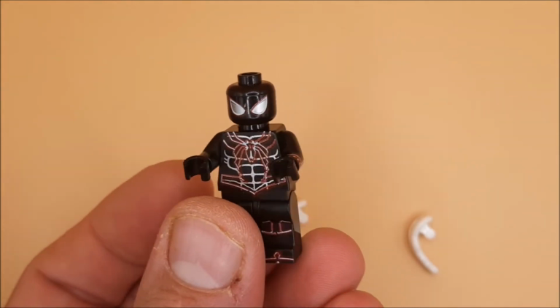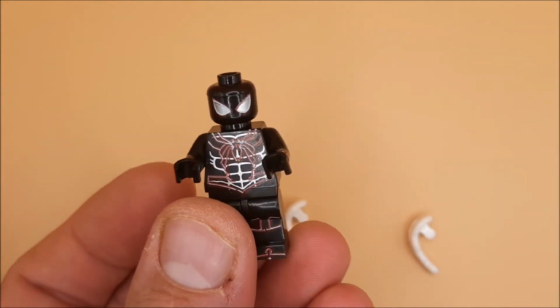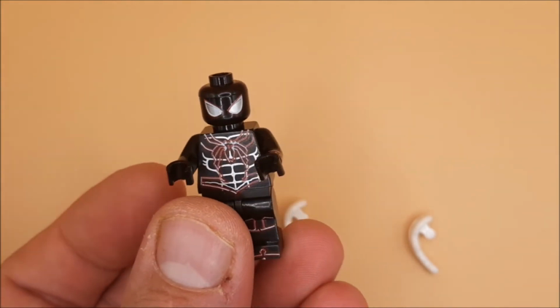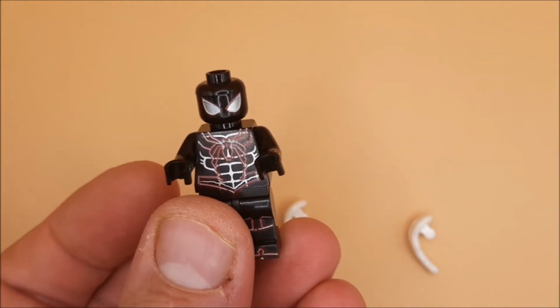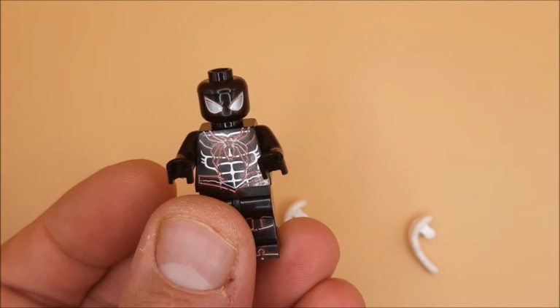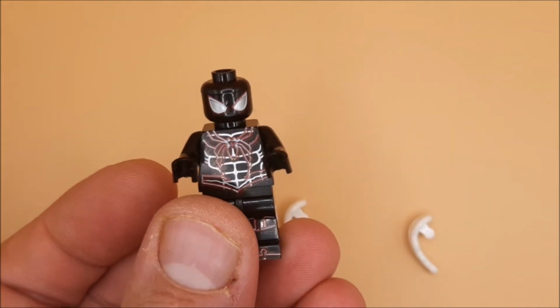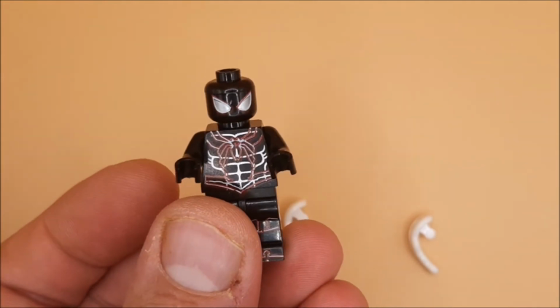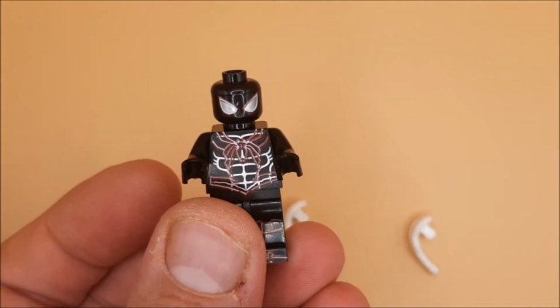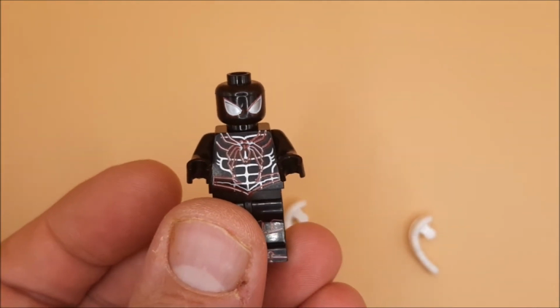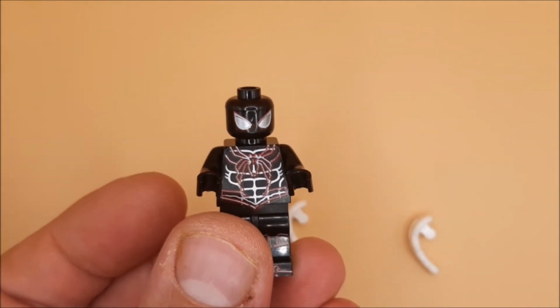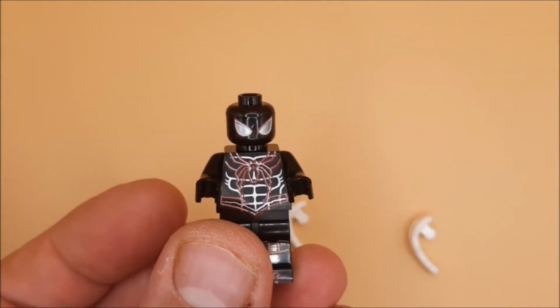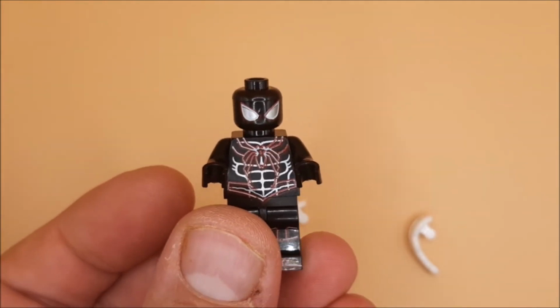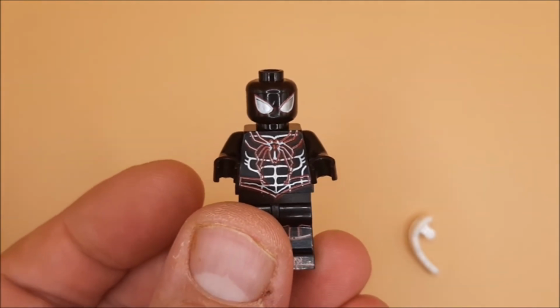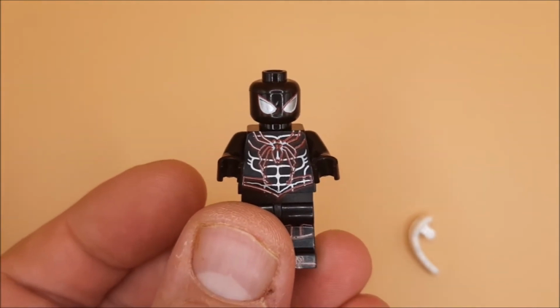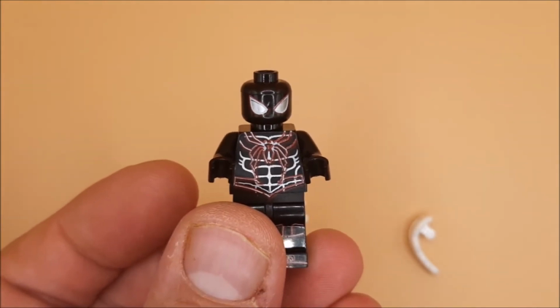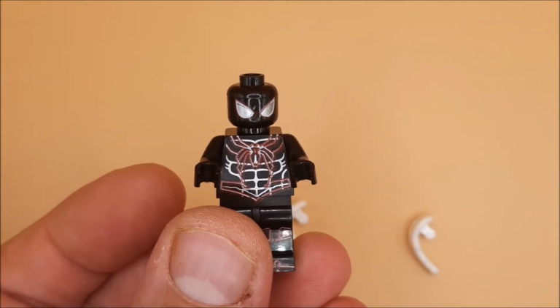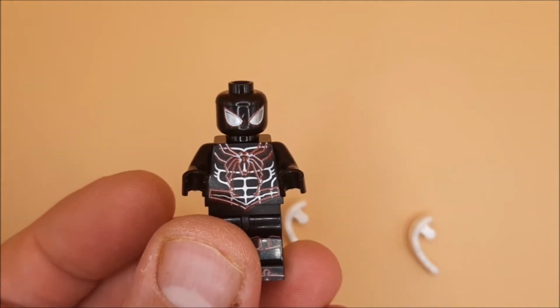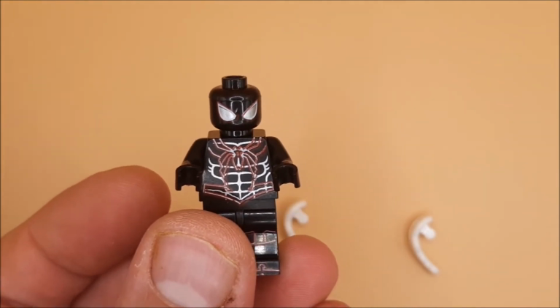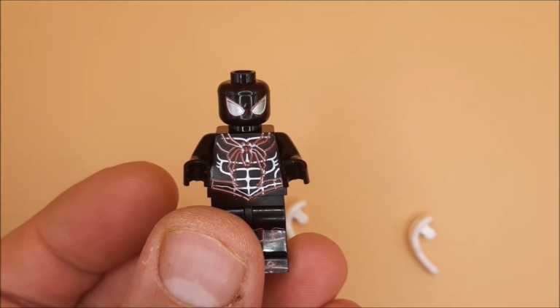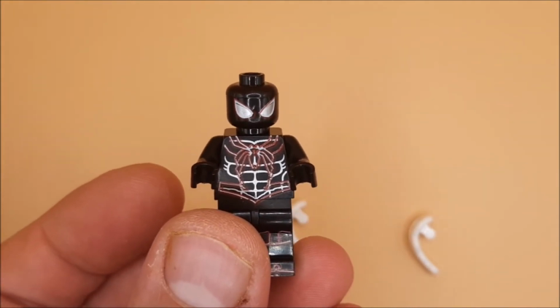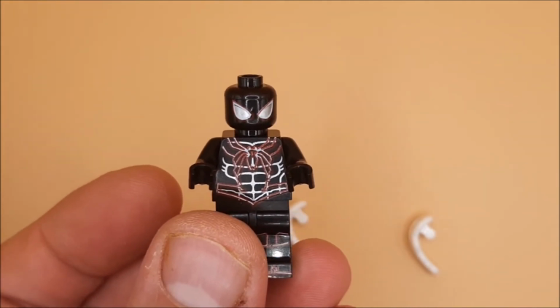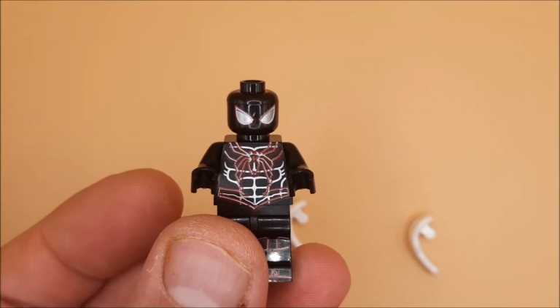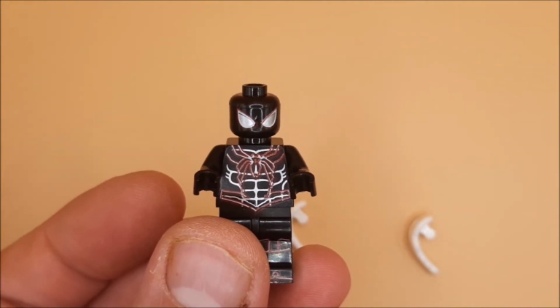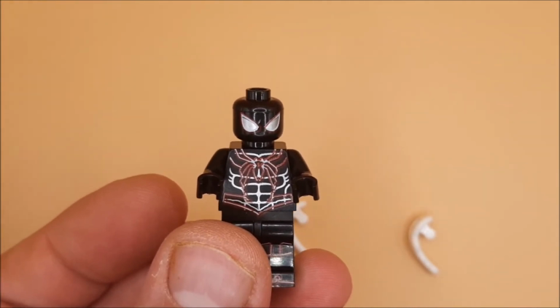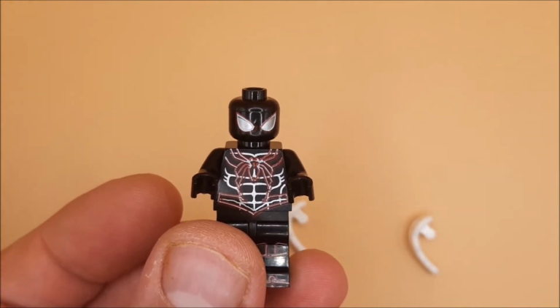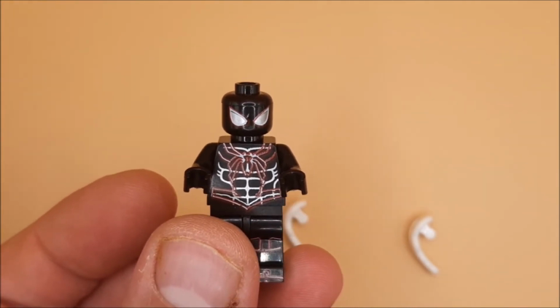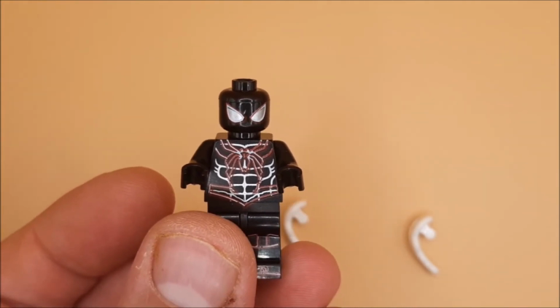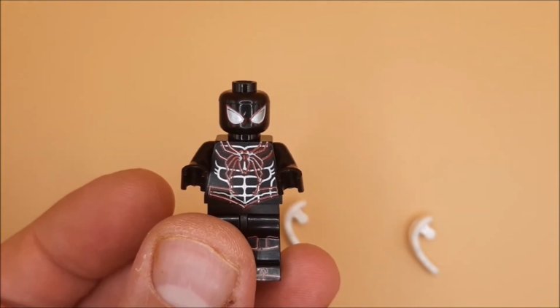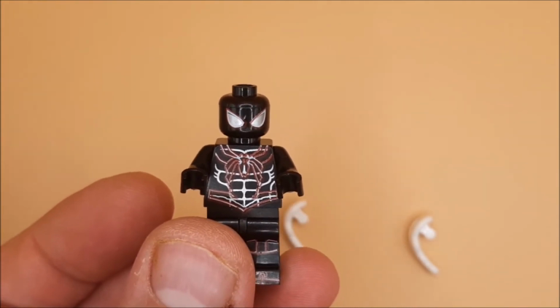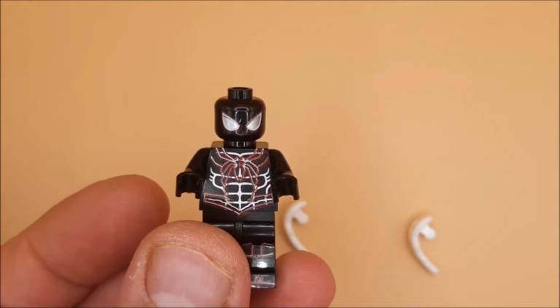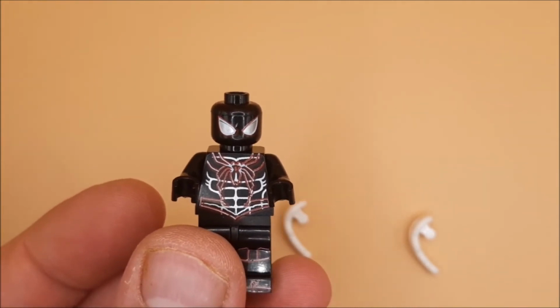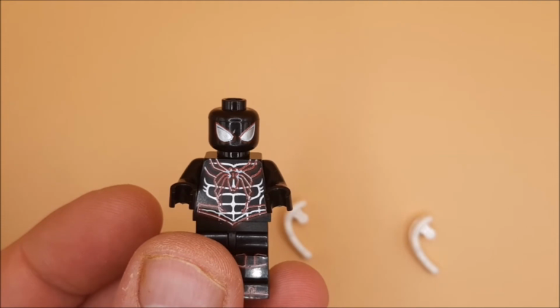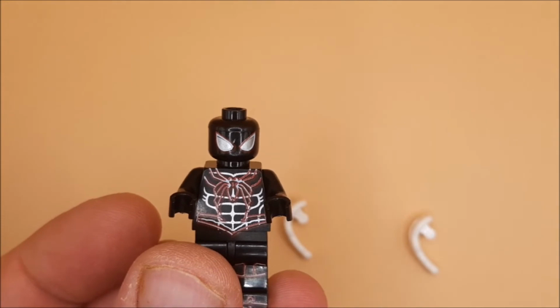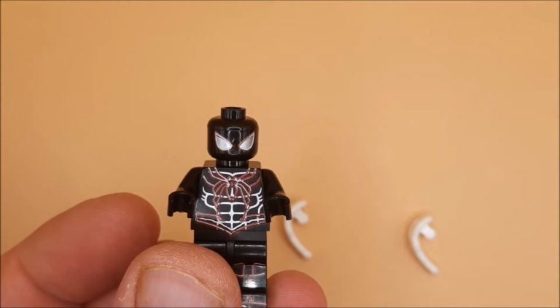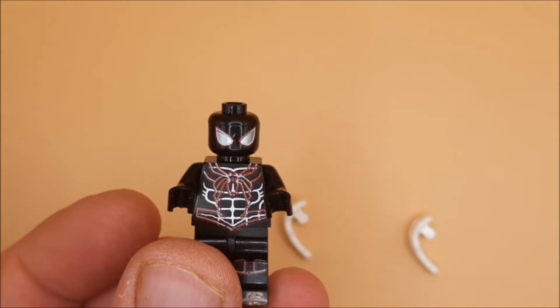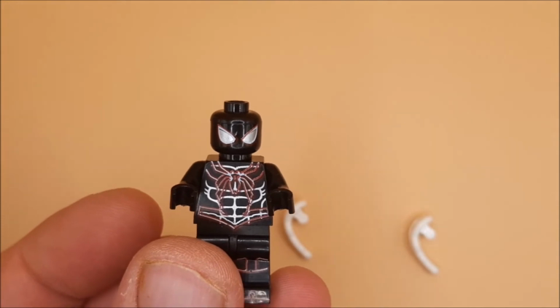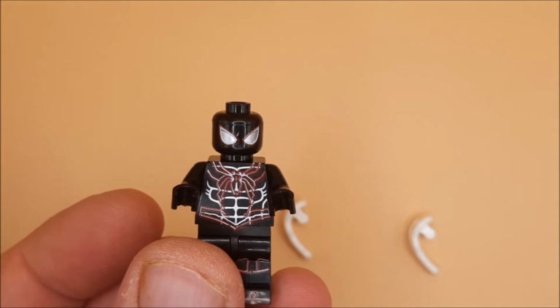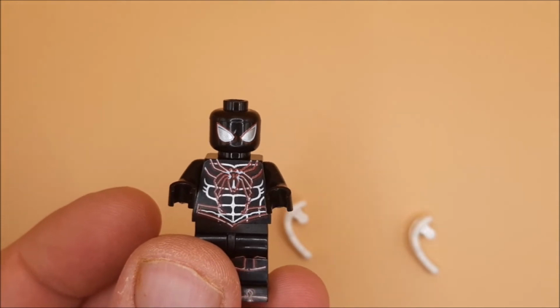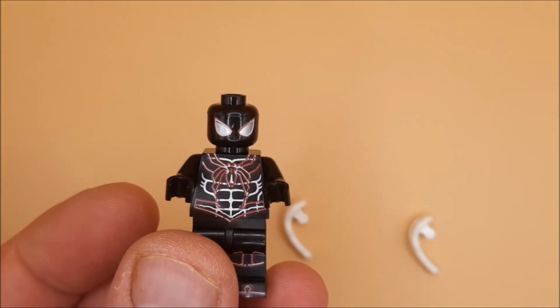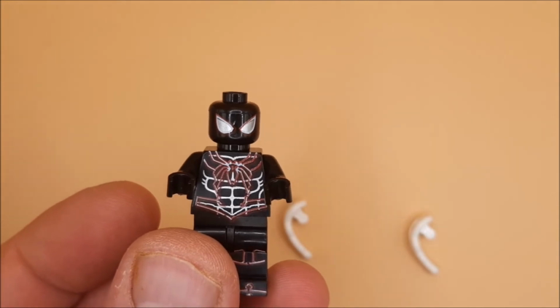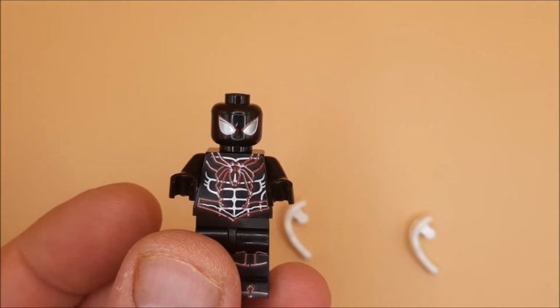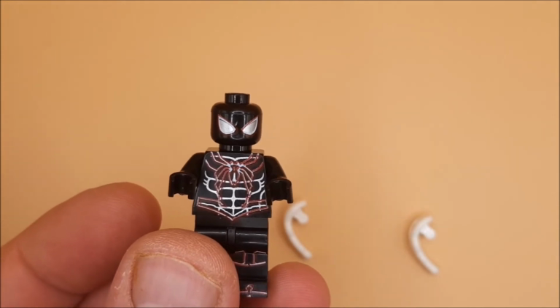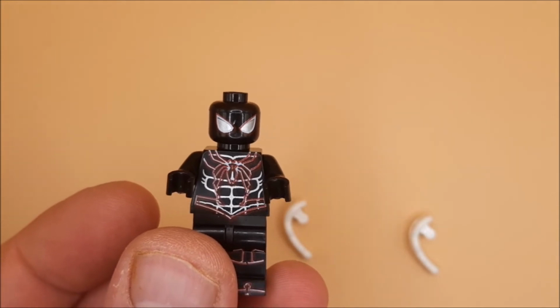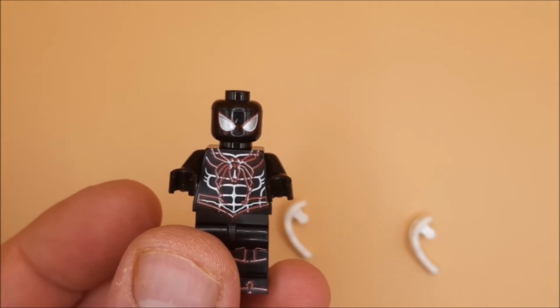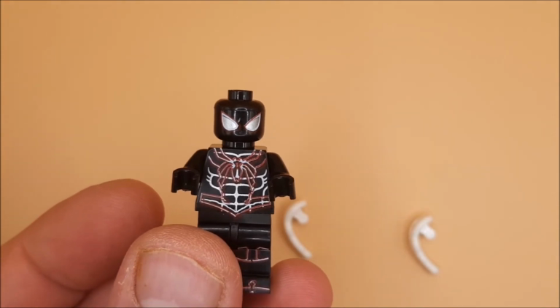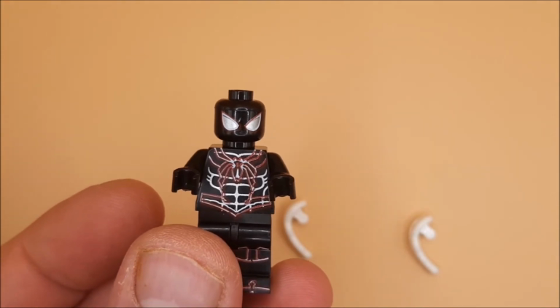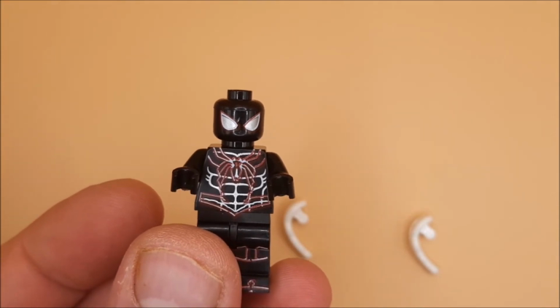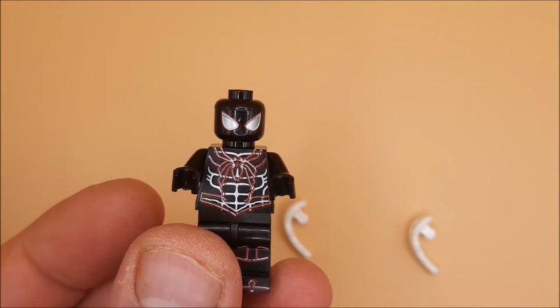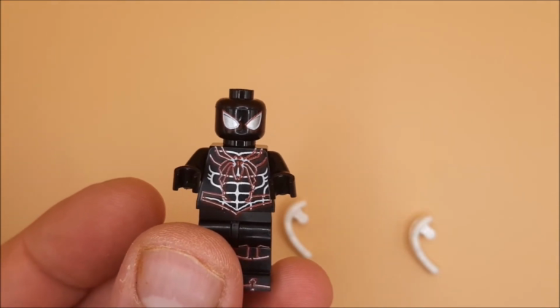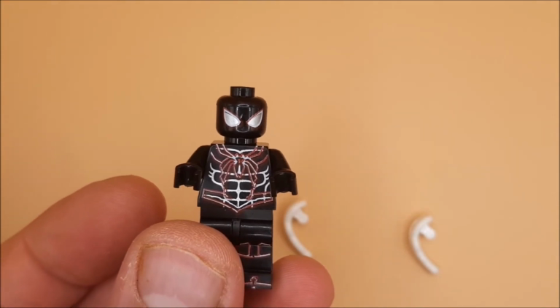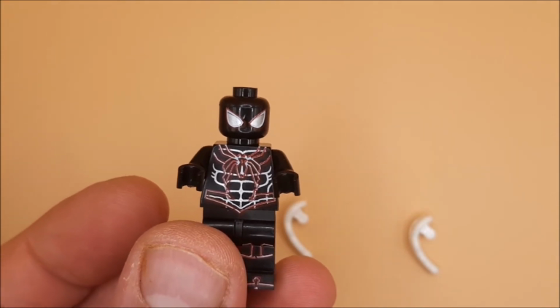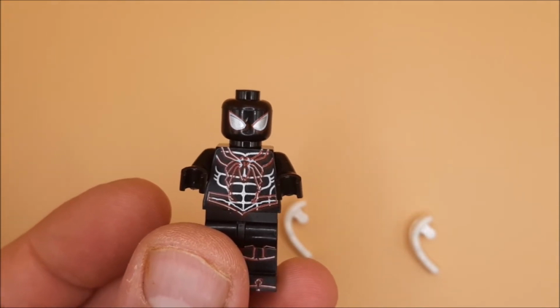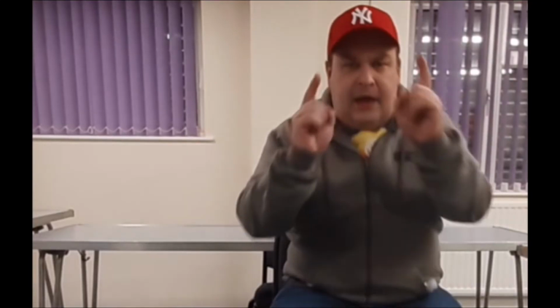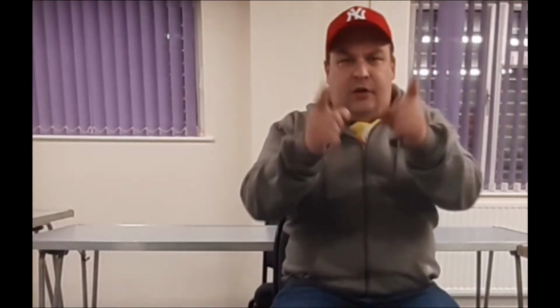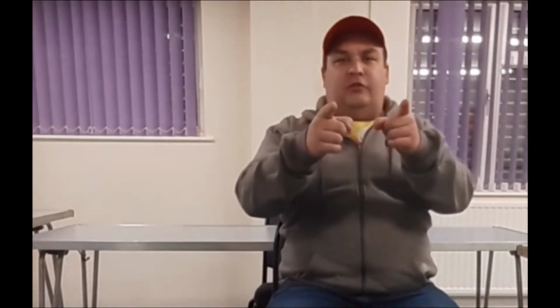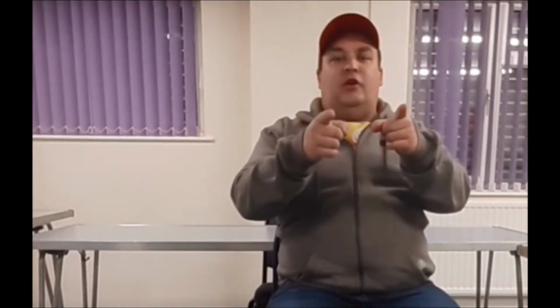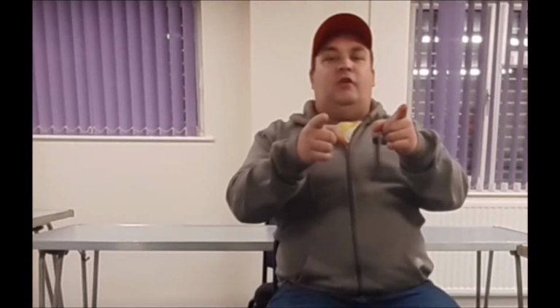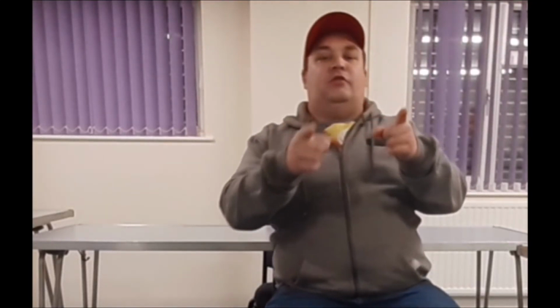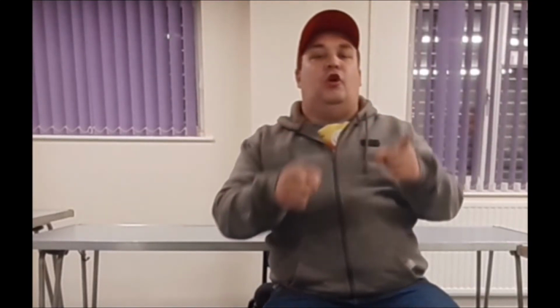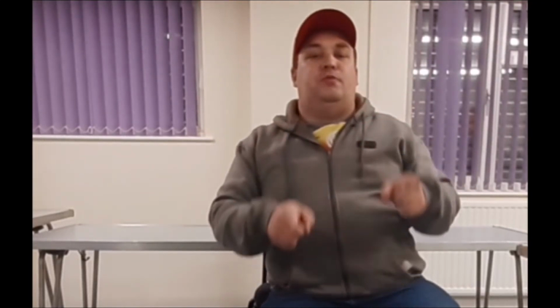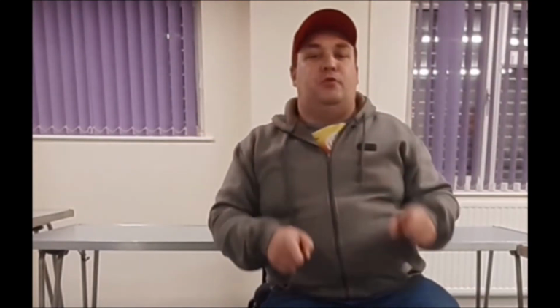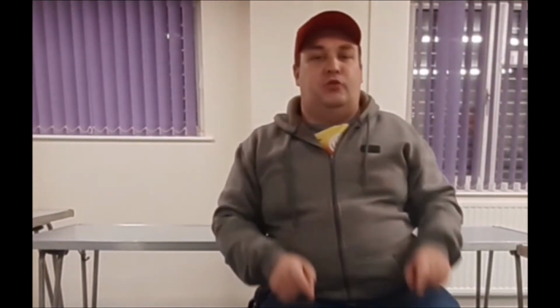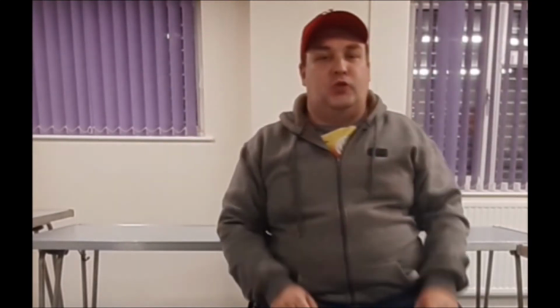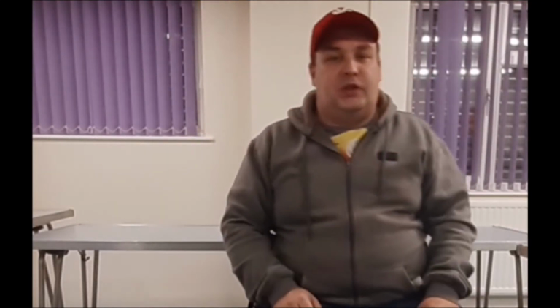So that there, guys, is the neon Spider-Man suit. Please, till next time, keep yourself safe and keep fab.